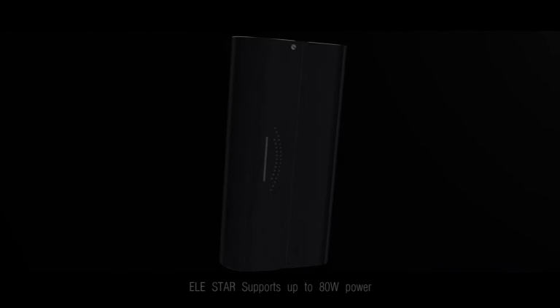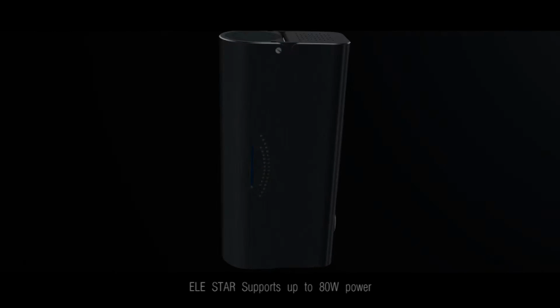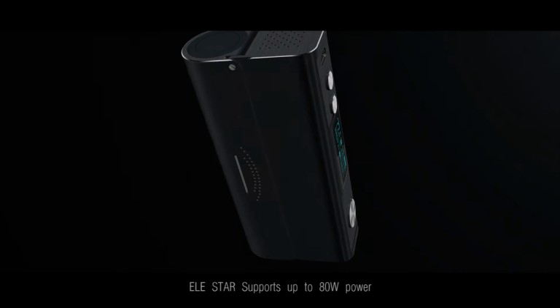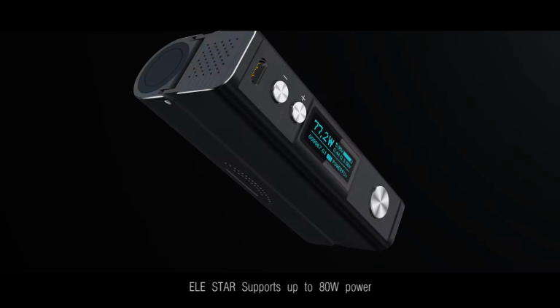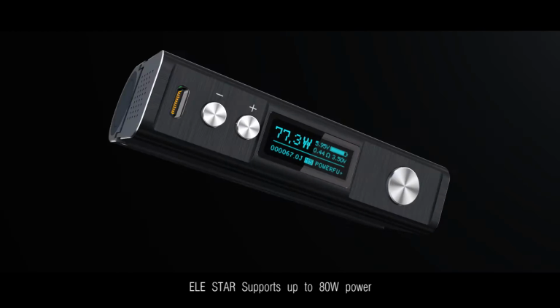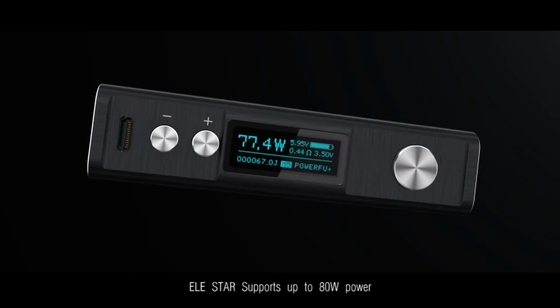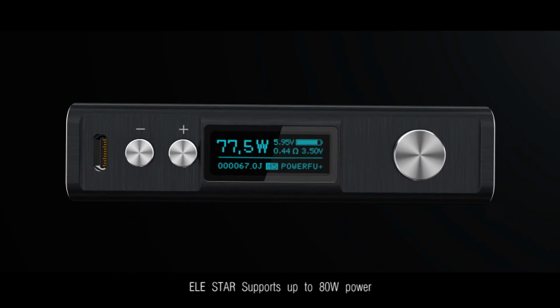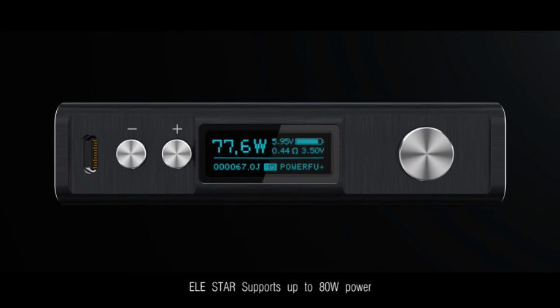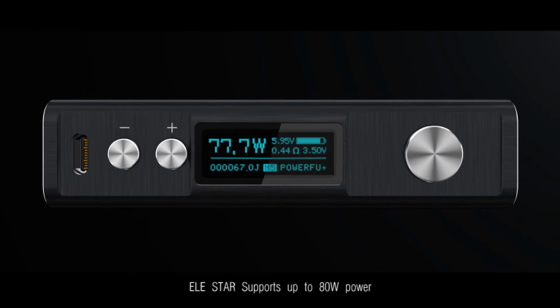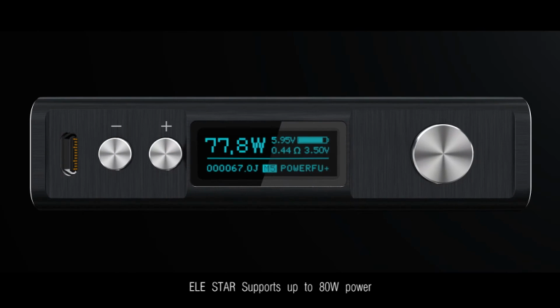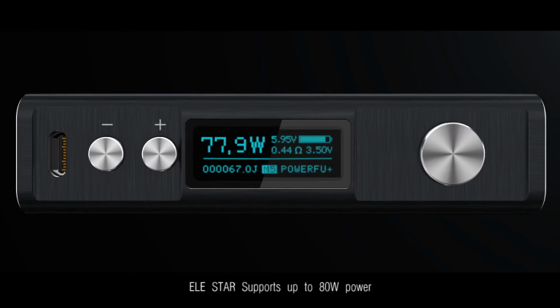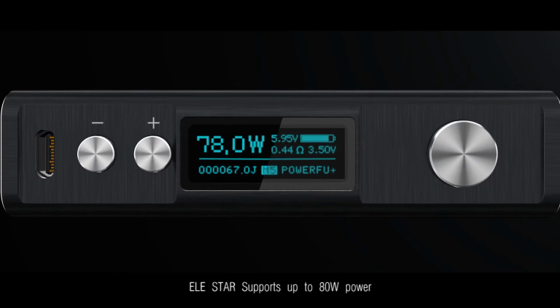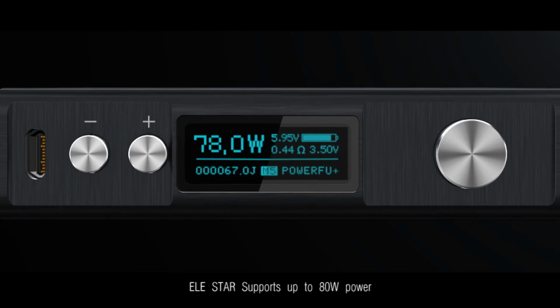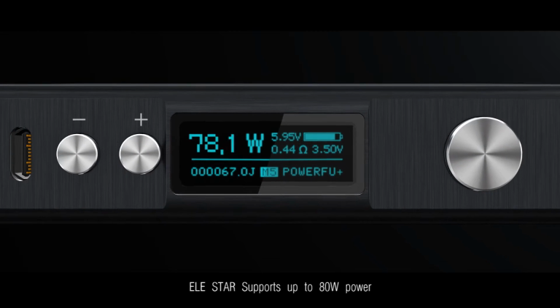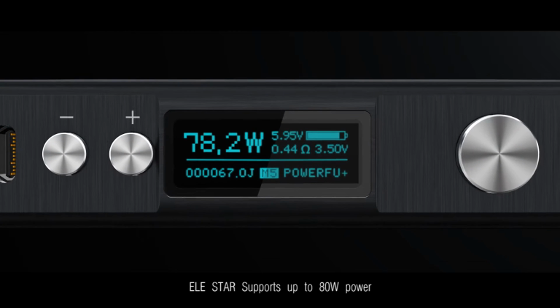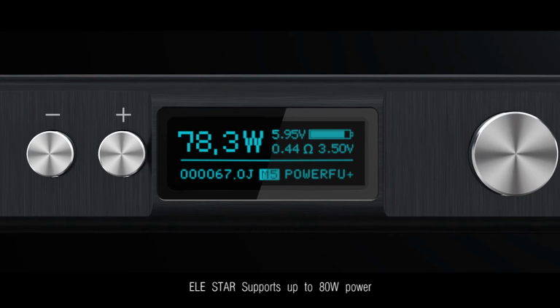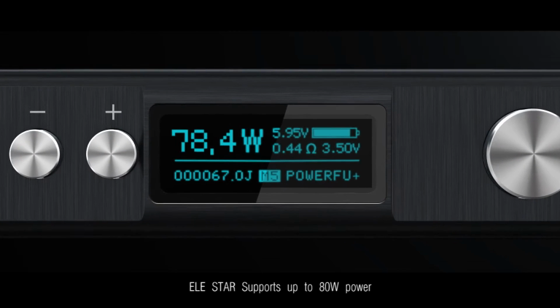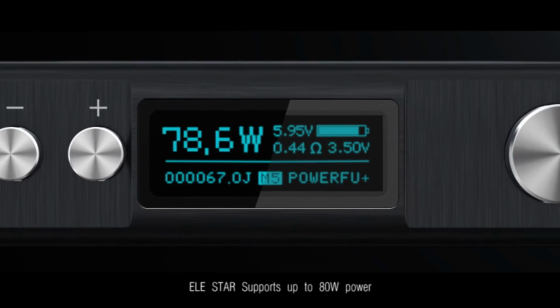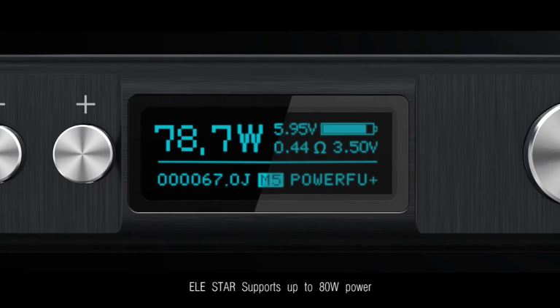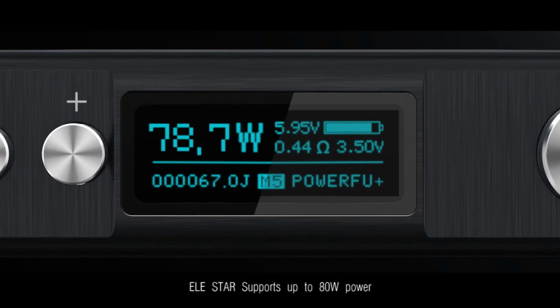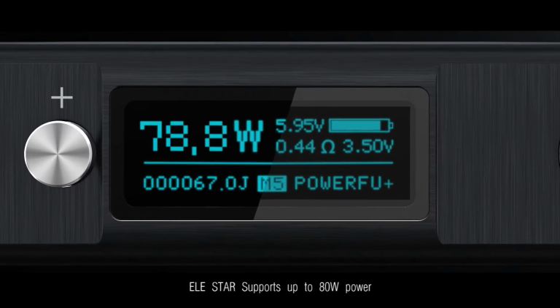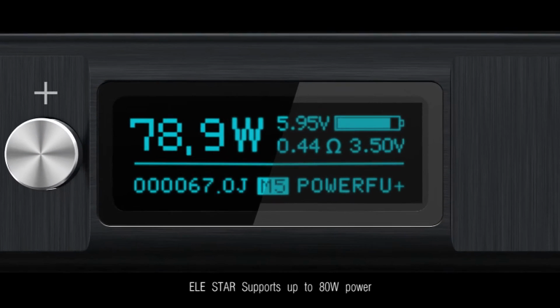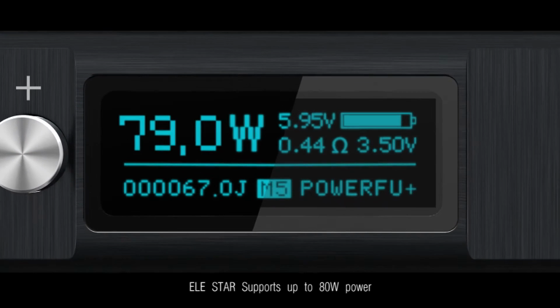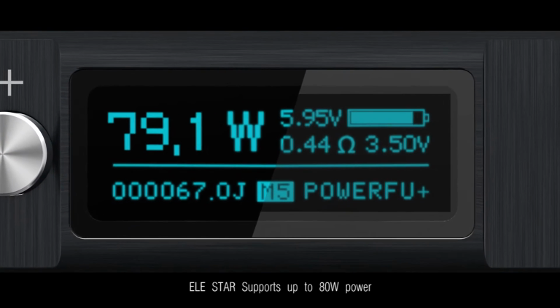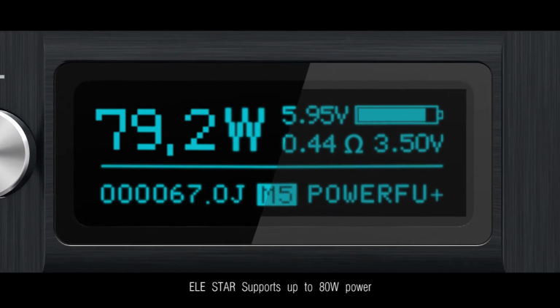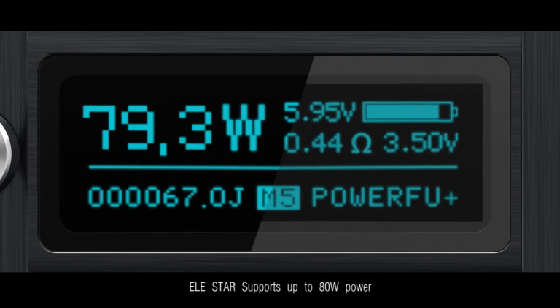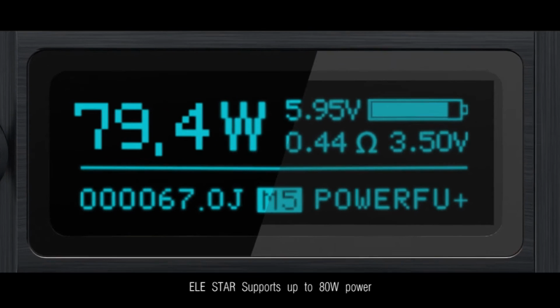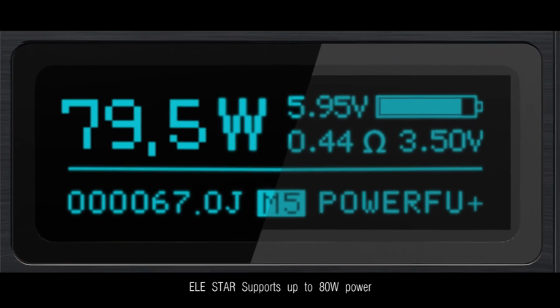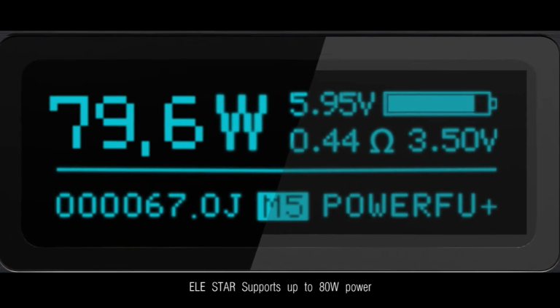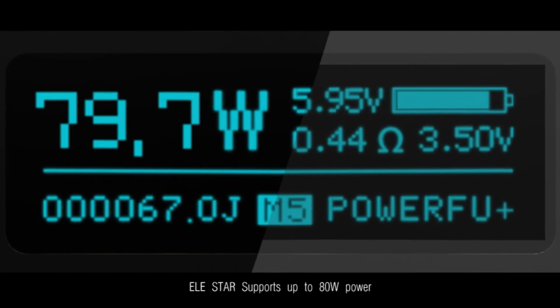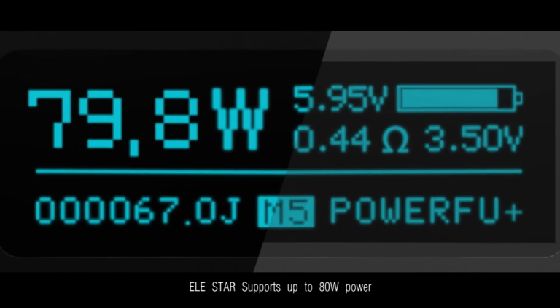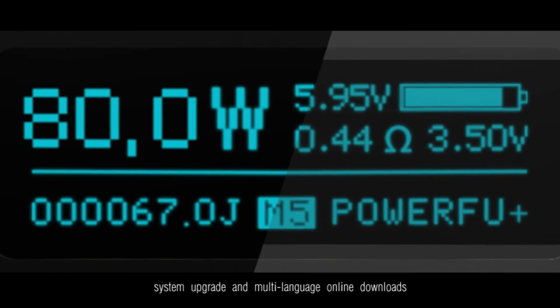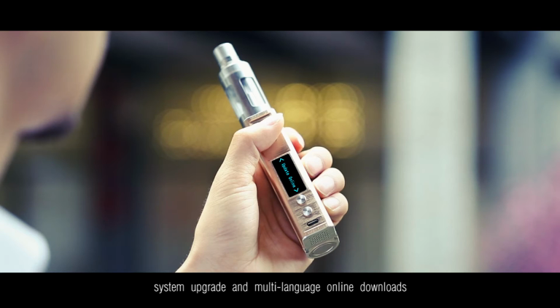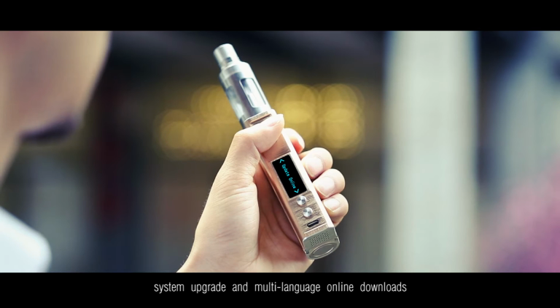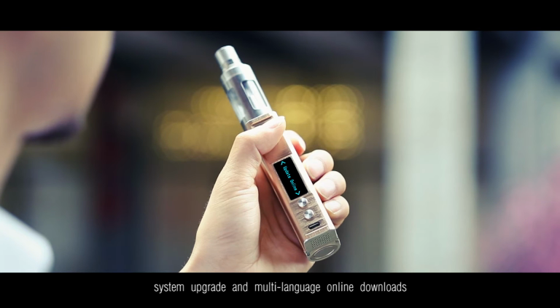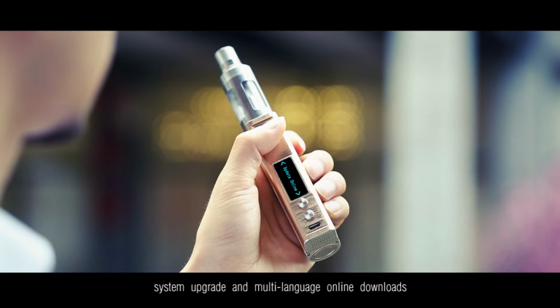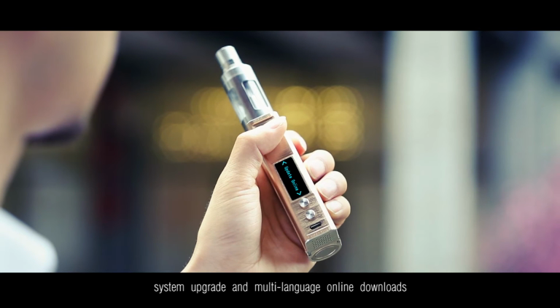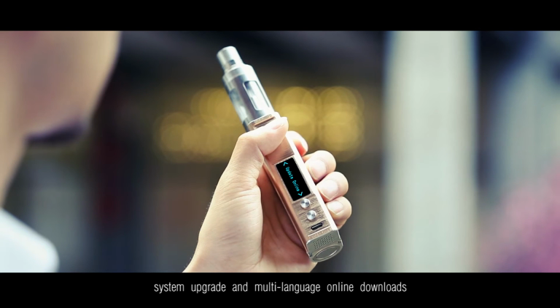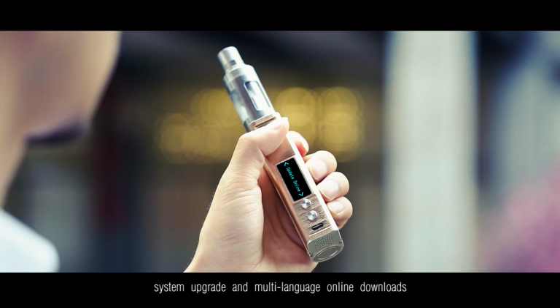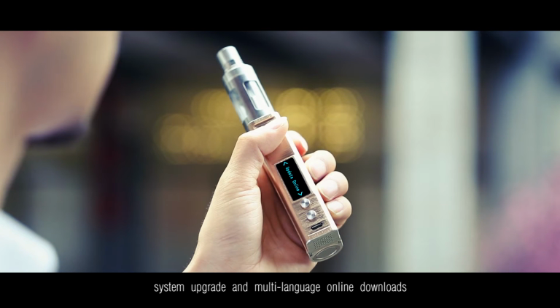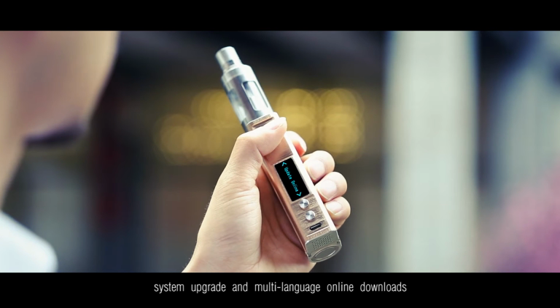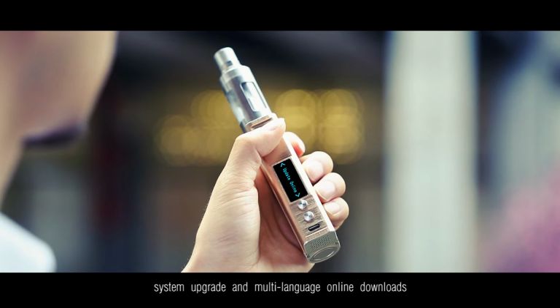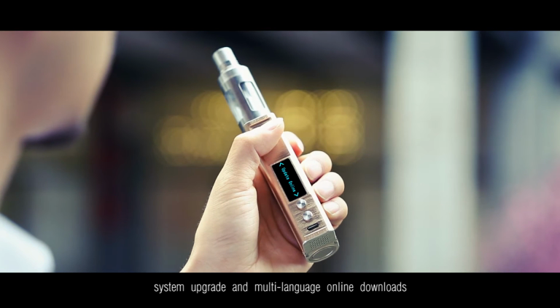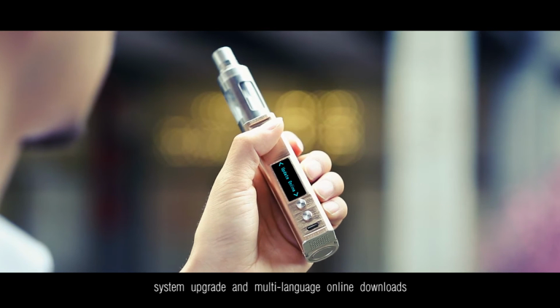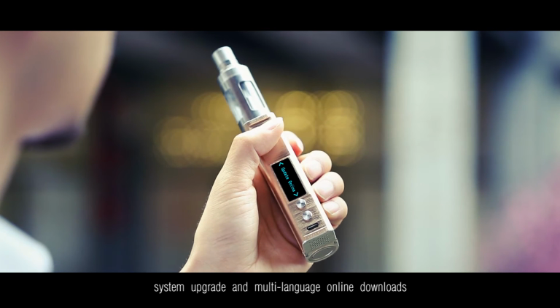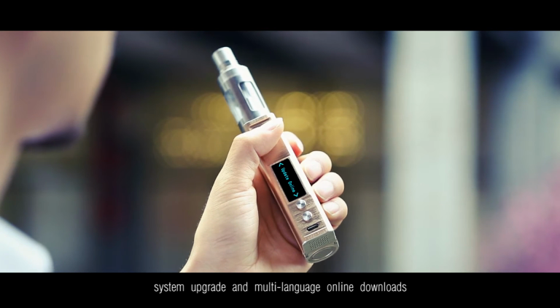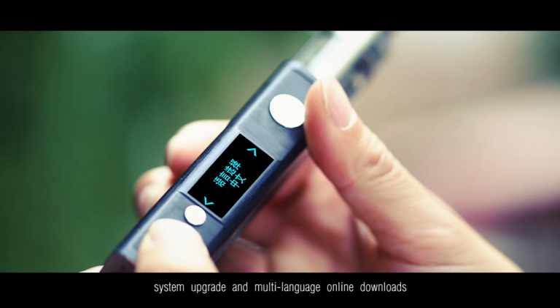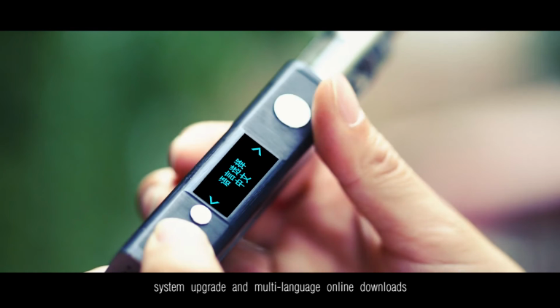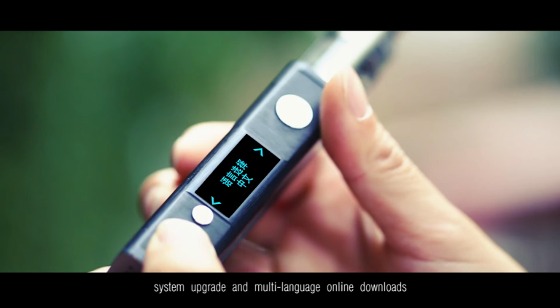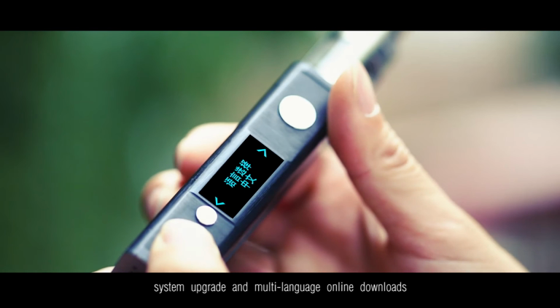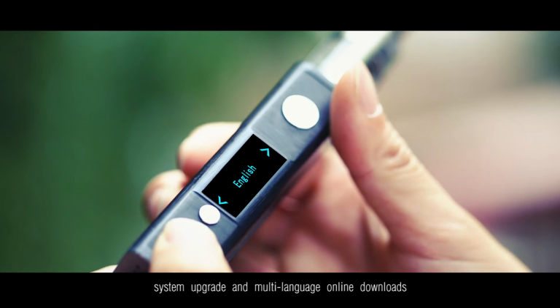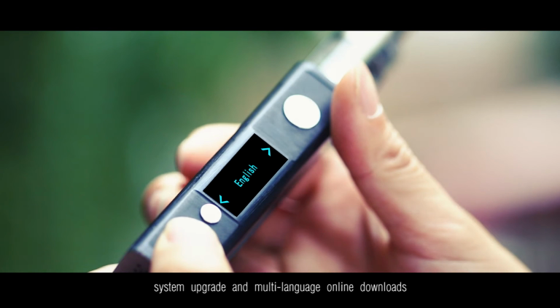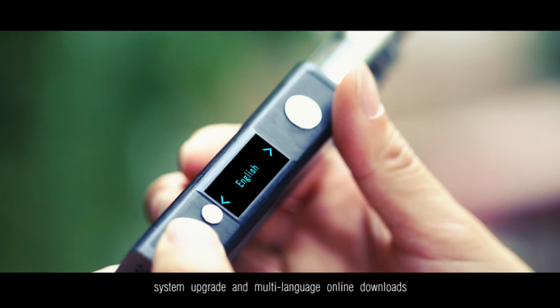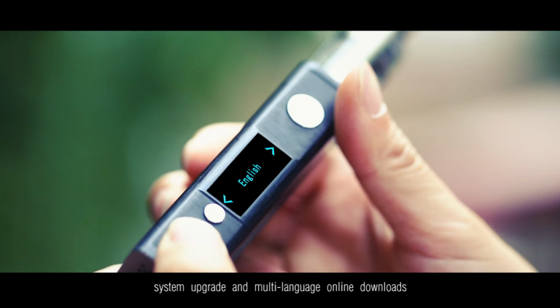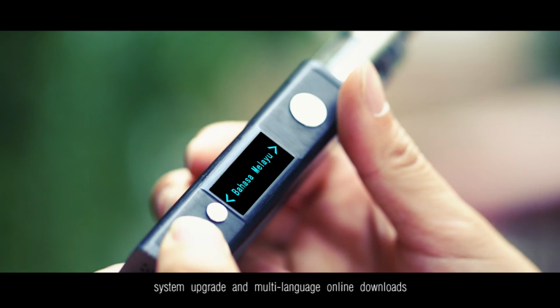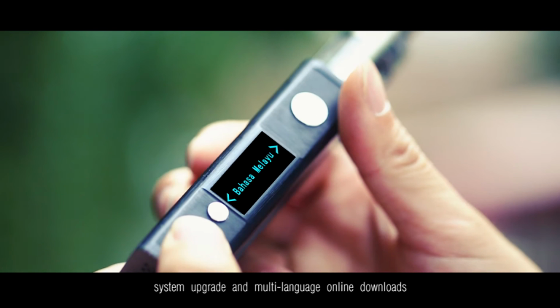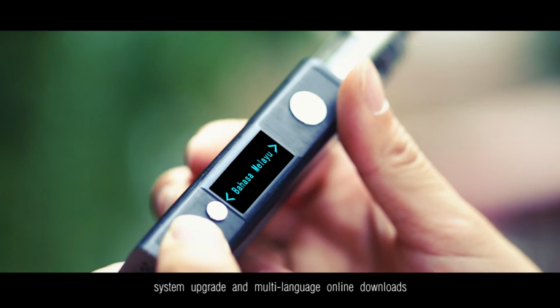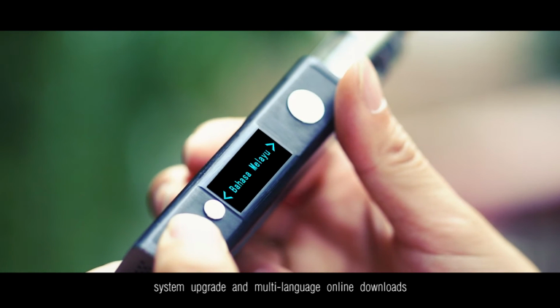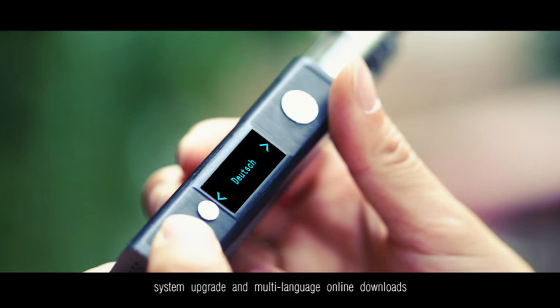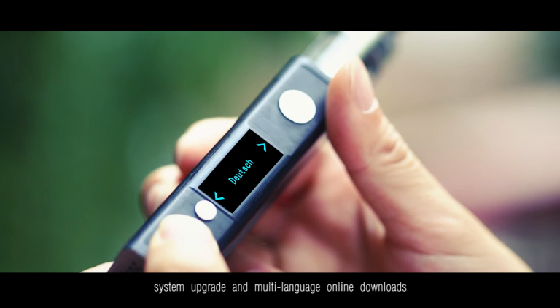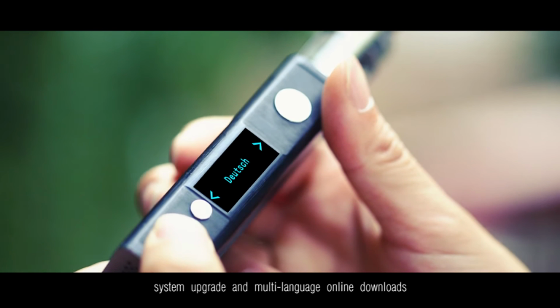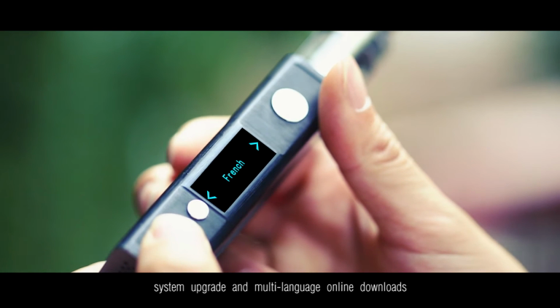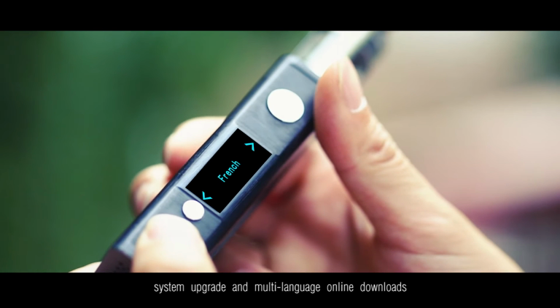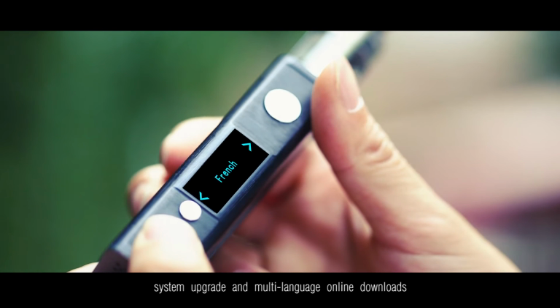Alistar supports up to 80W power, with system upgrade and body language online downloads.